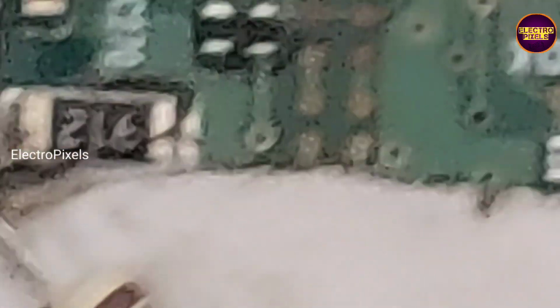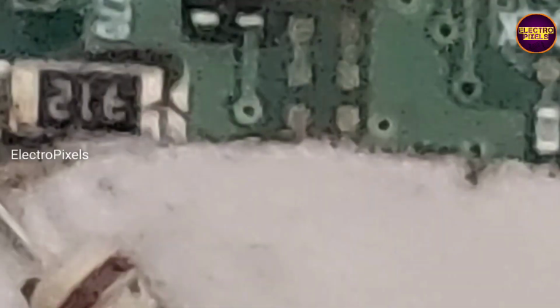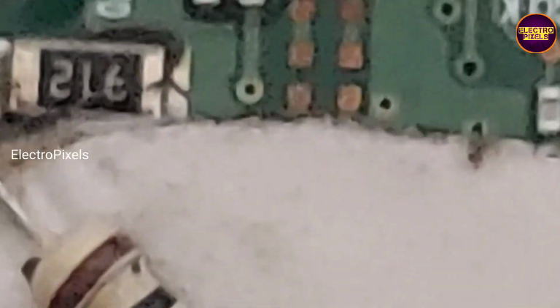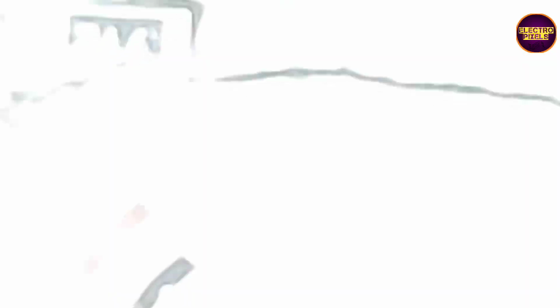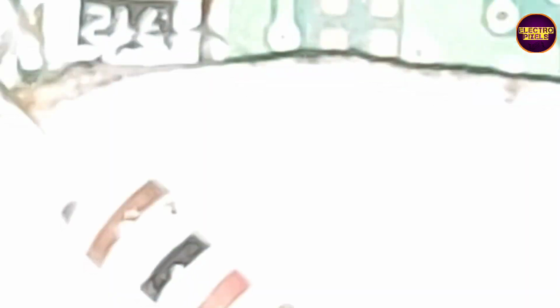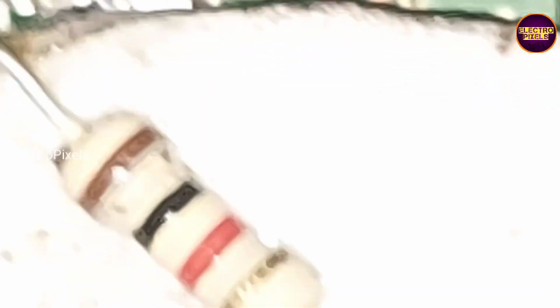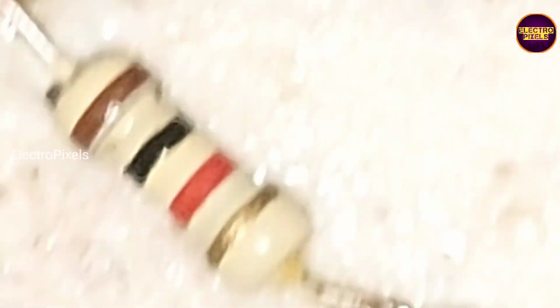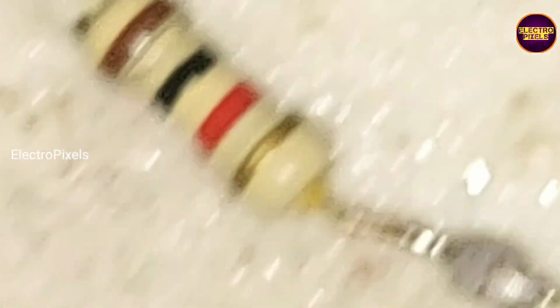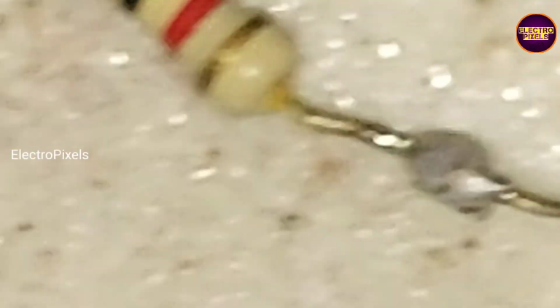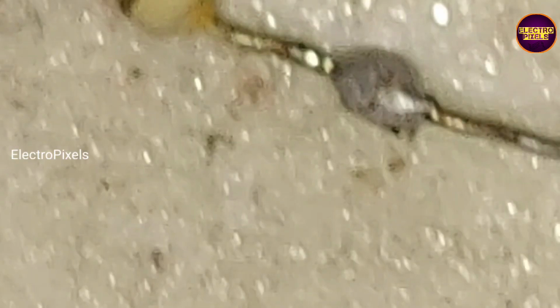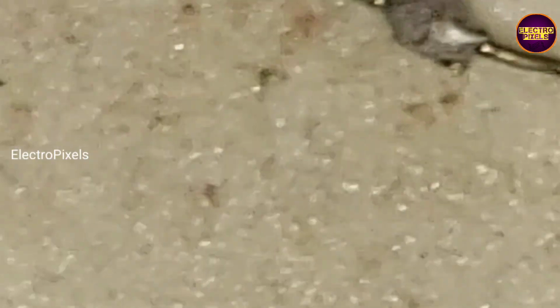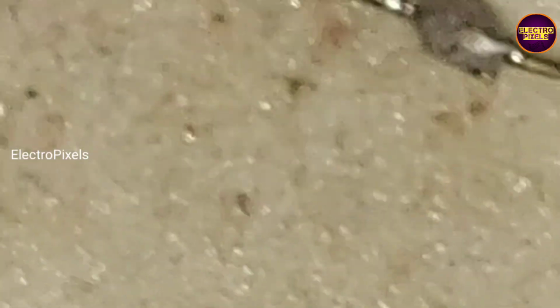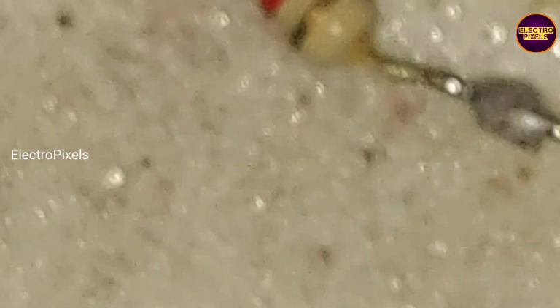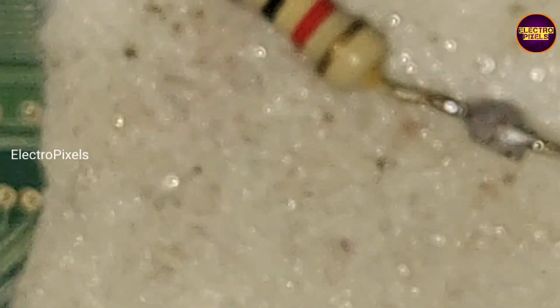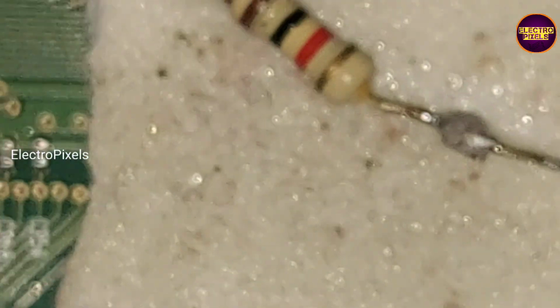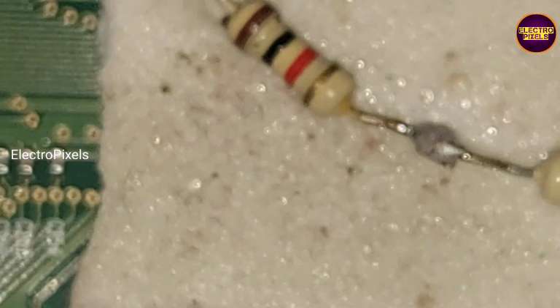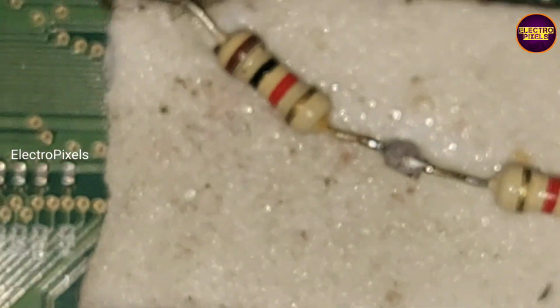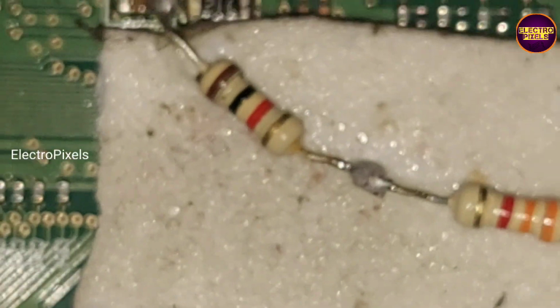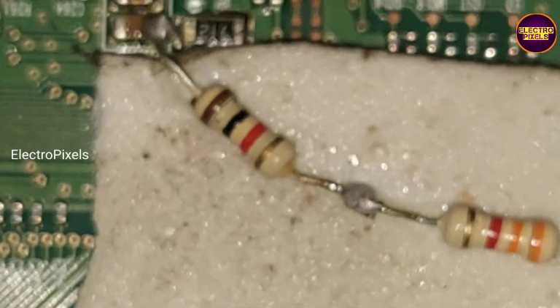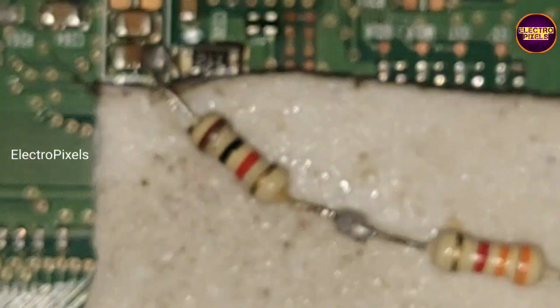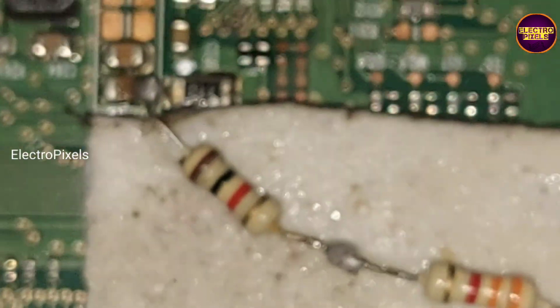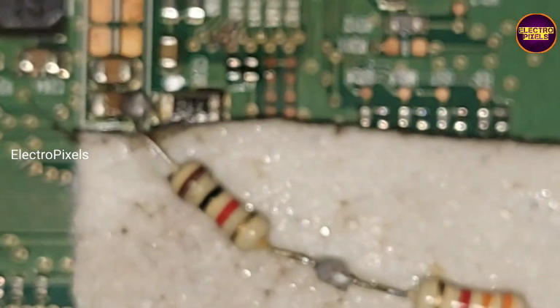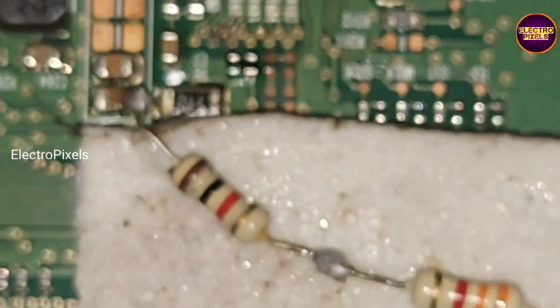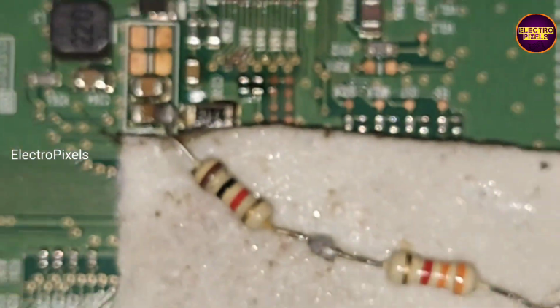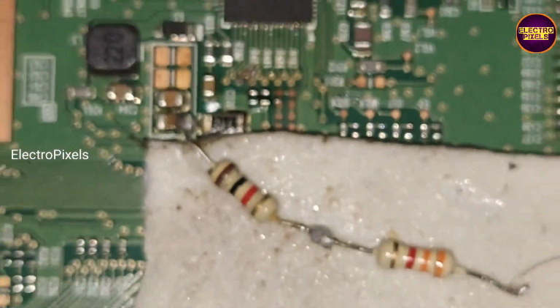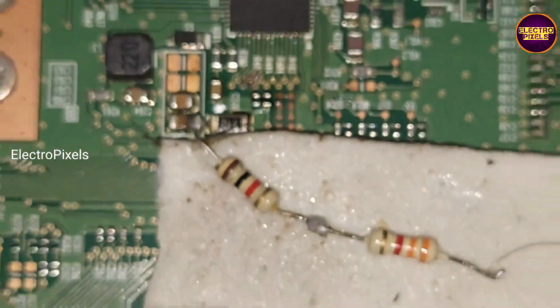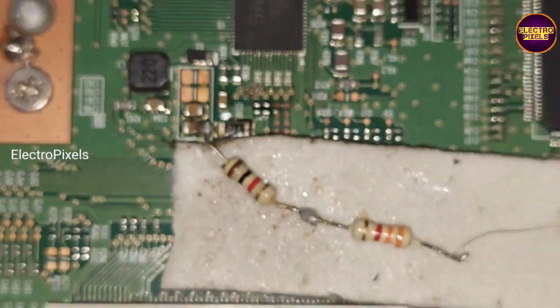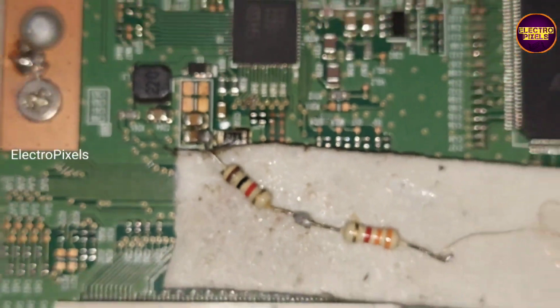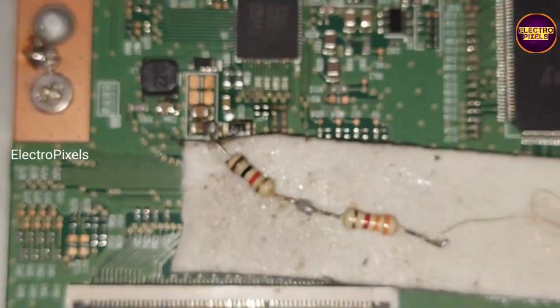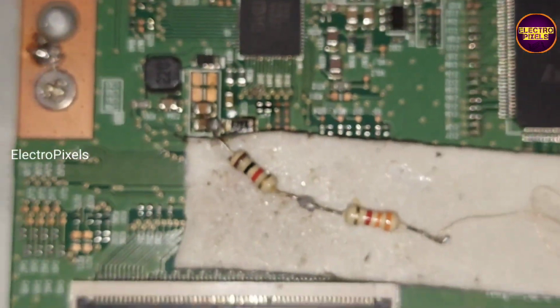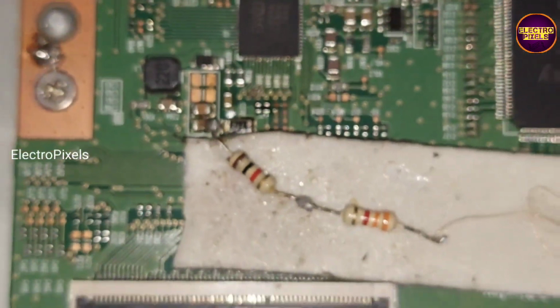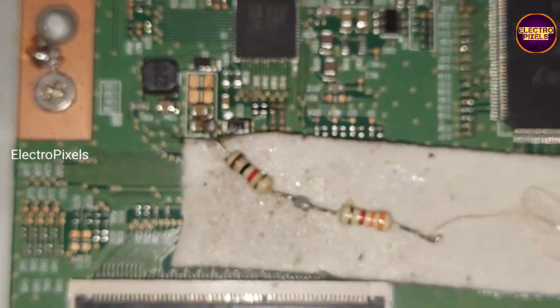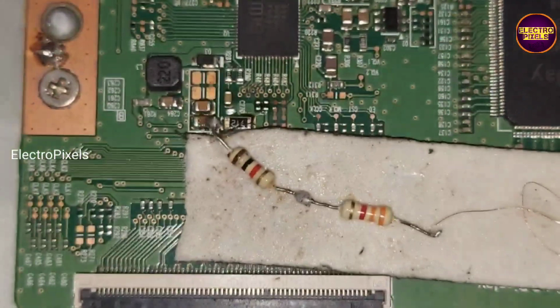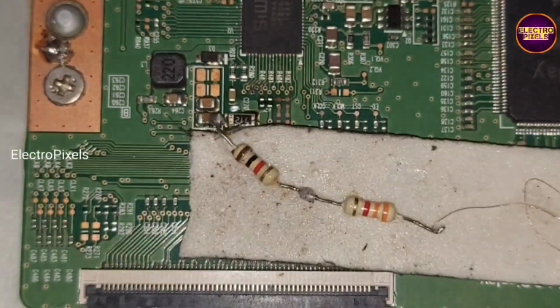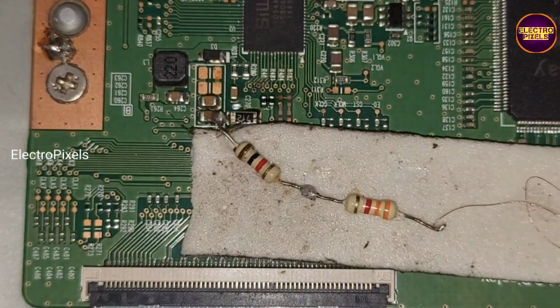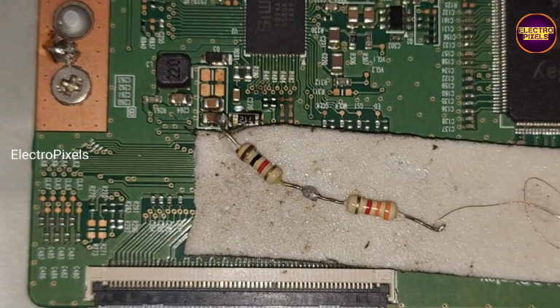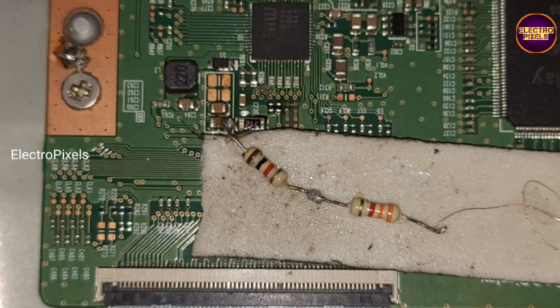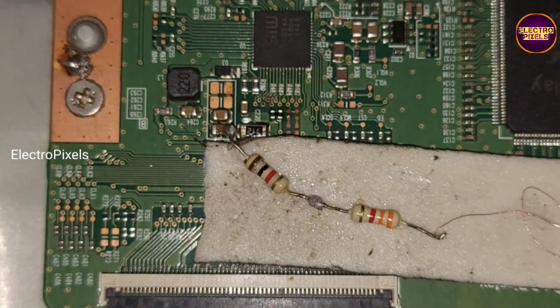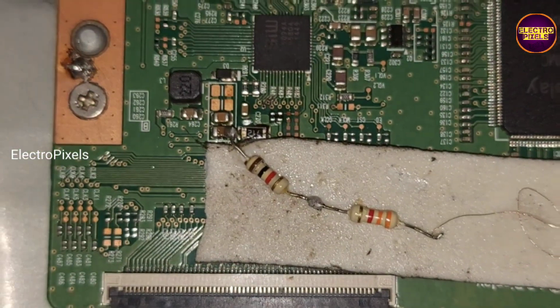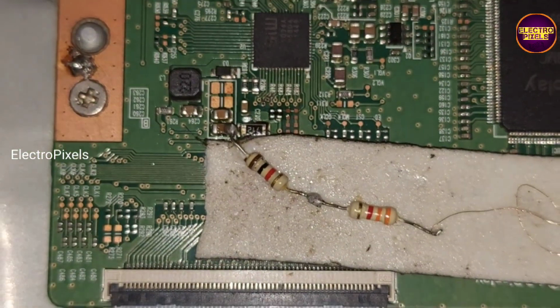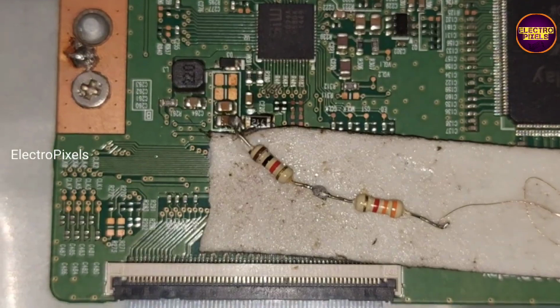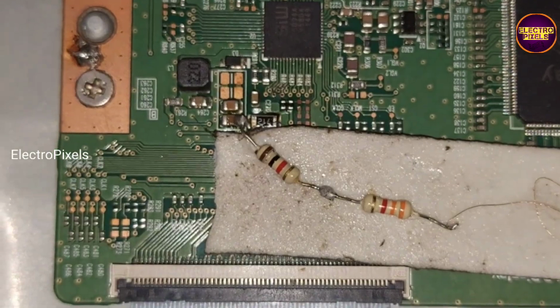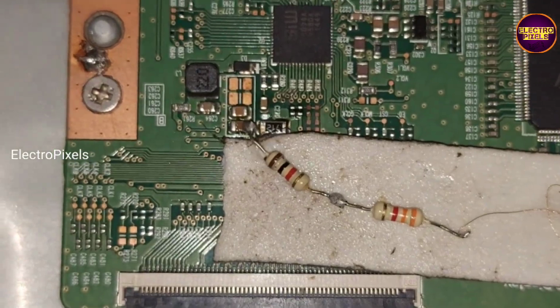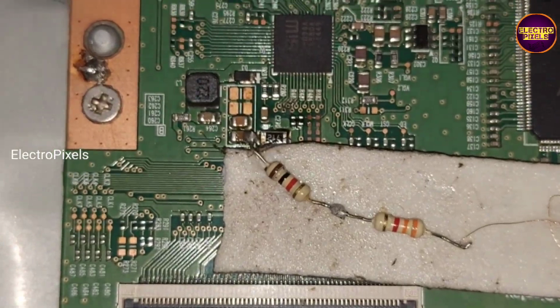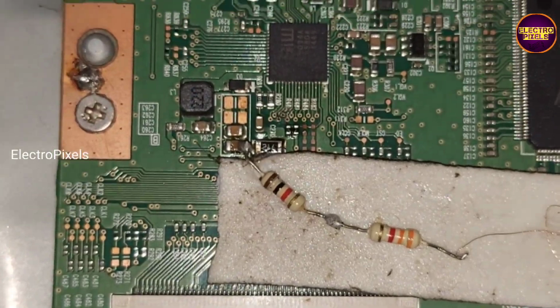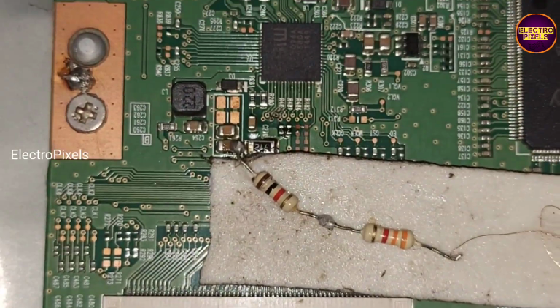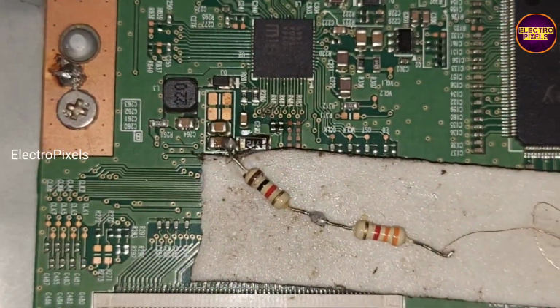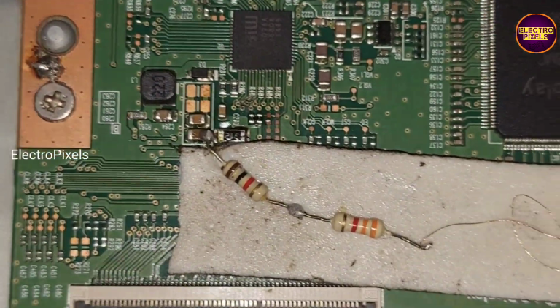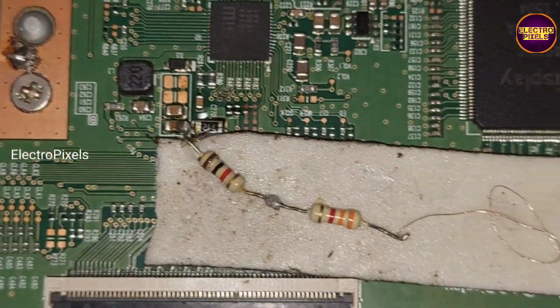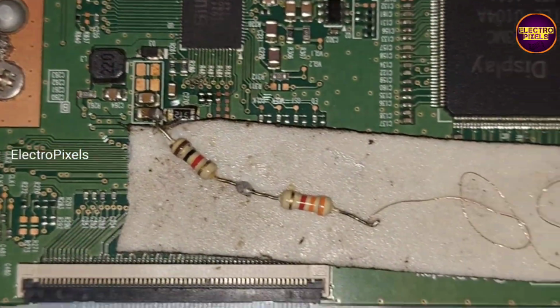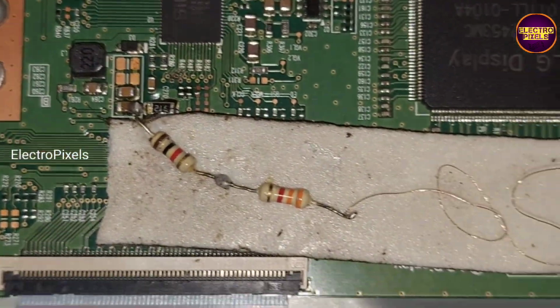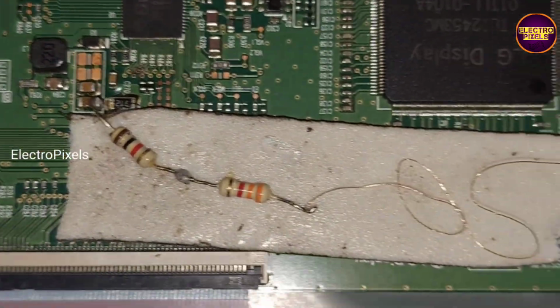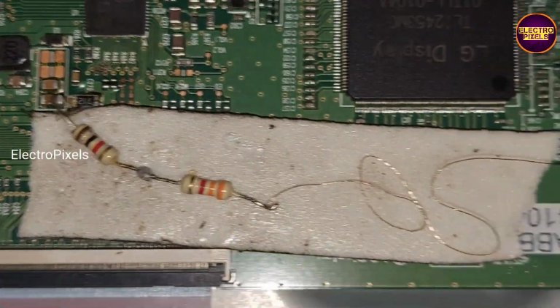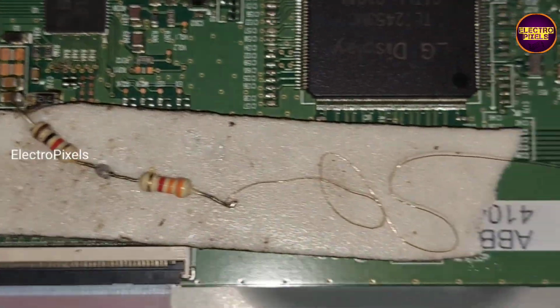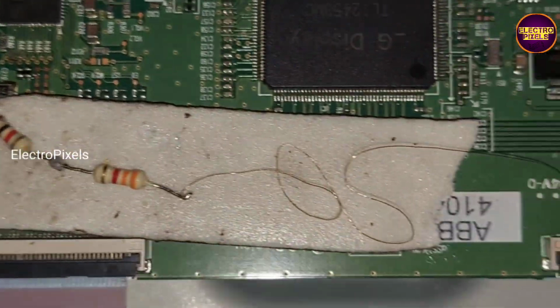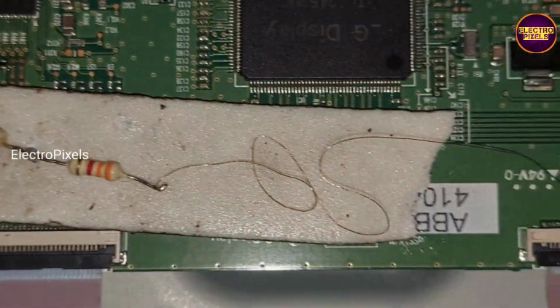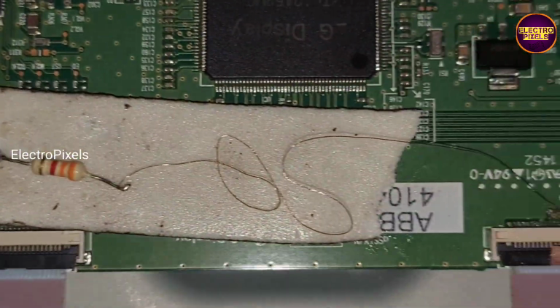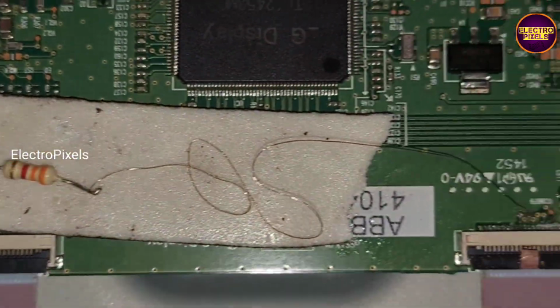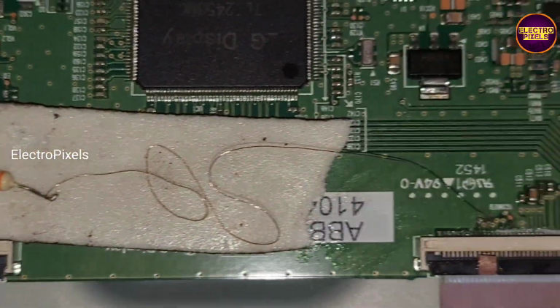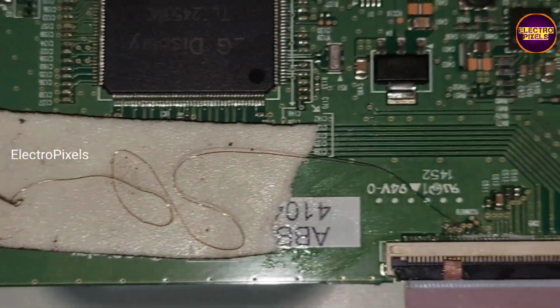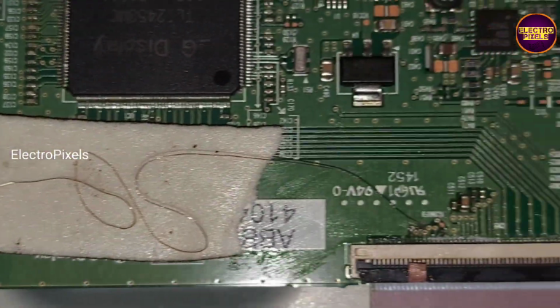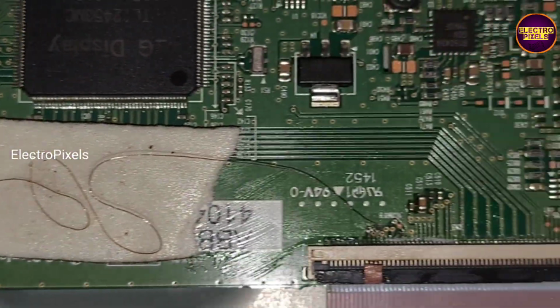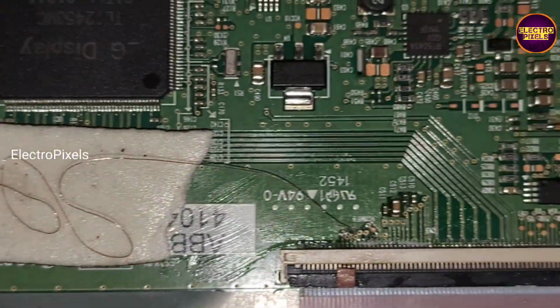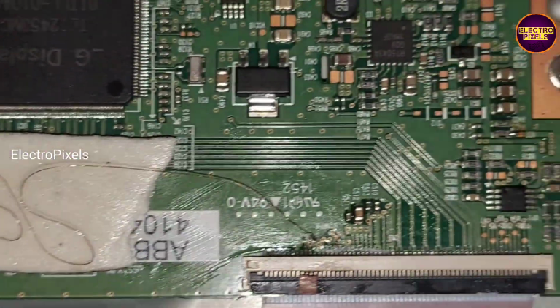Then using a jumper wire, we connected it to the VGH on track in the TCON board. Now the complaint is solved.